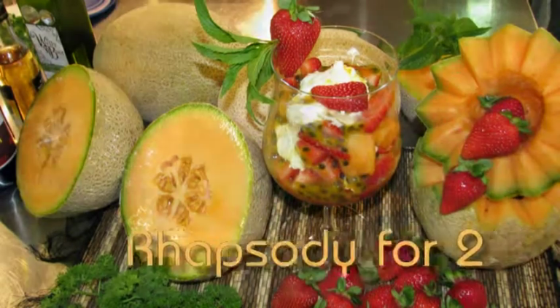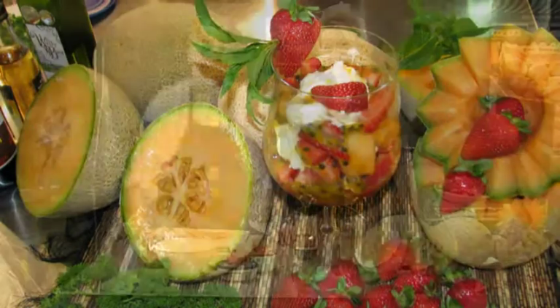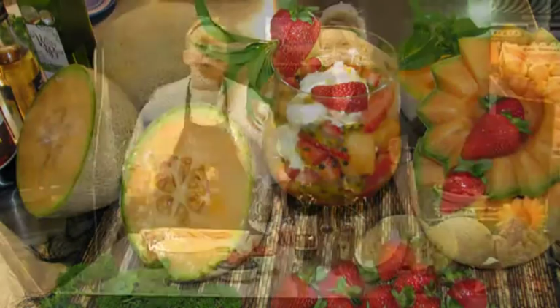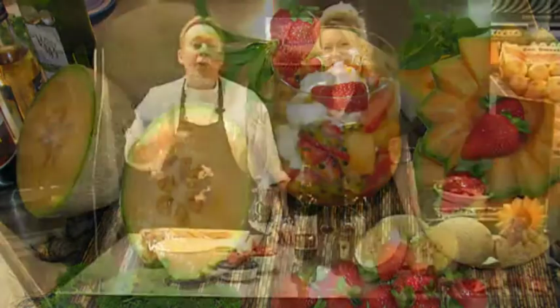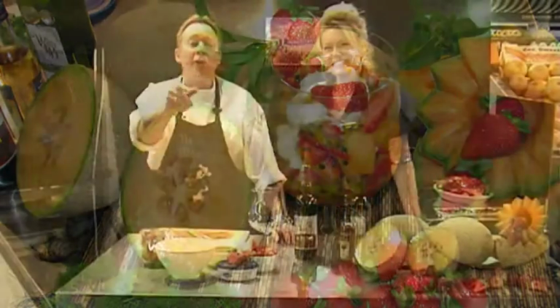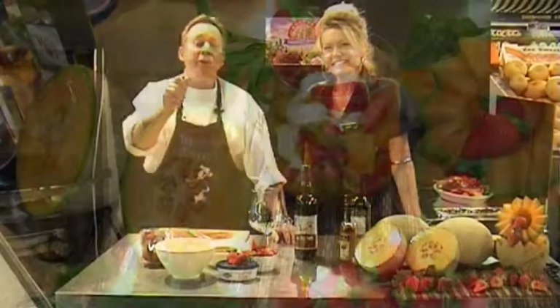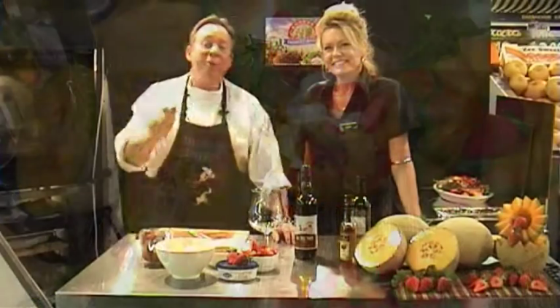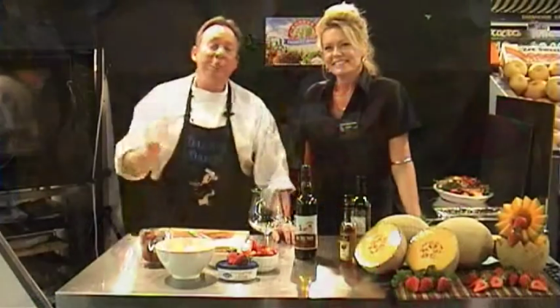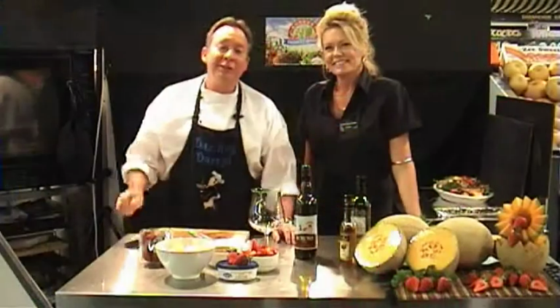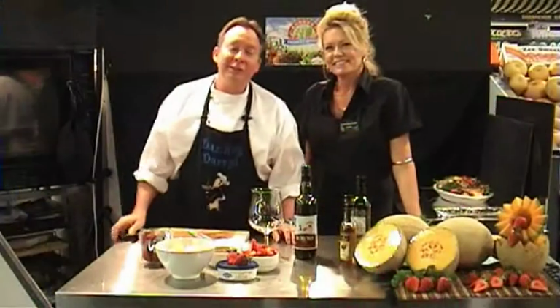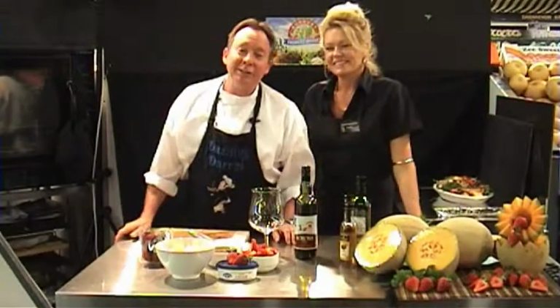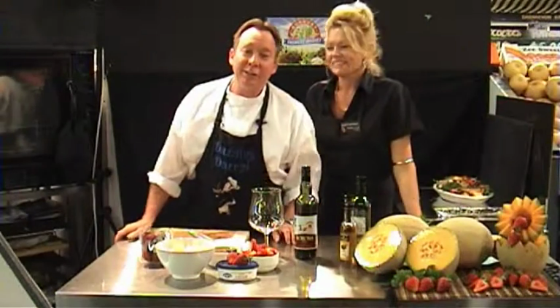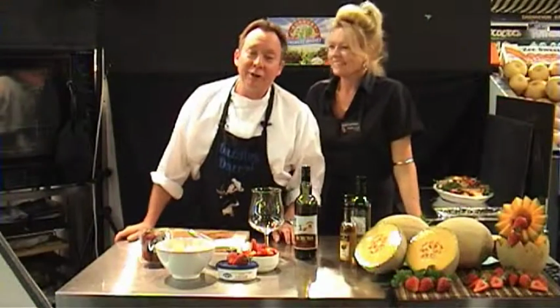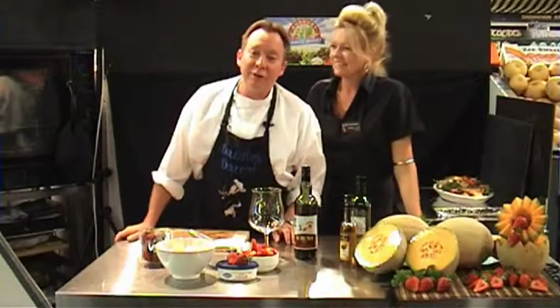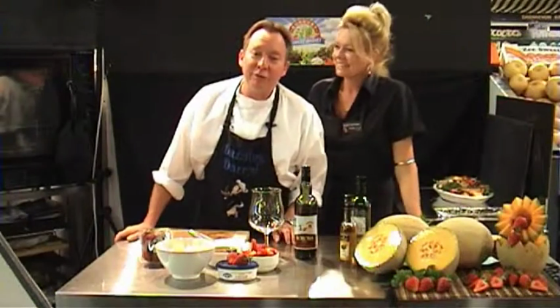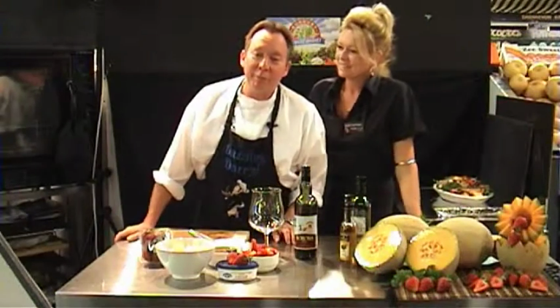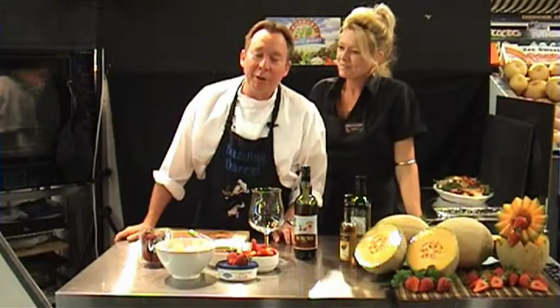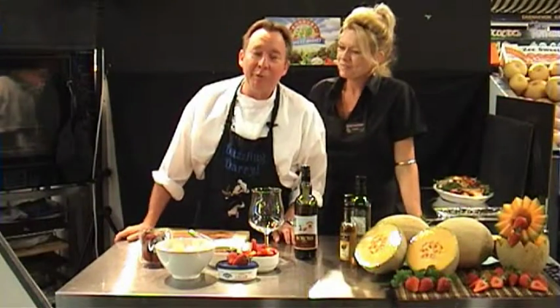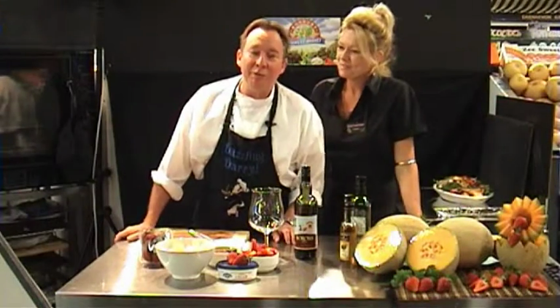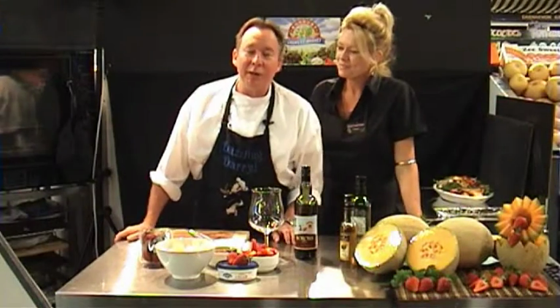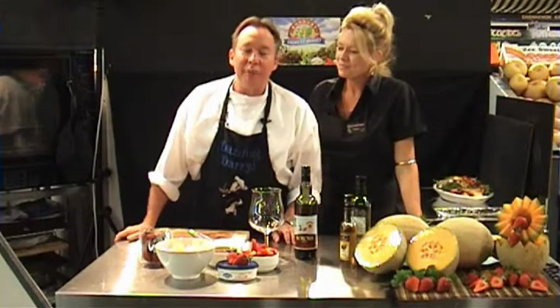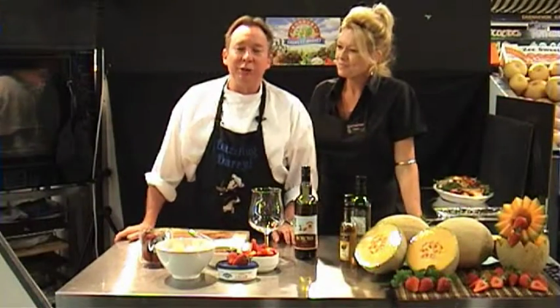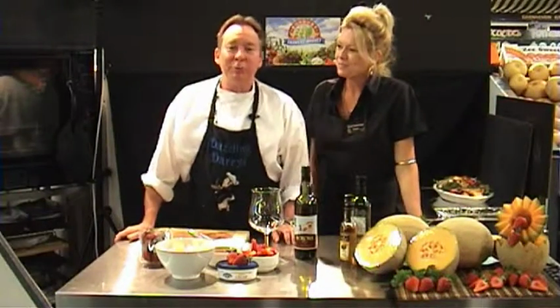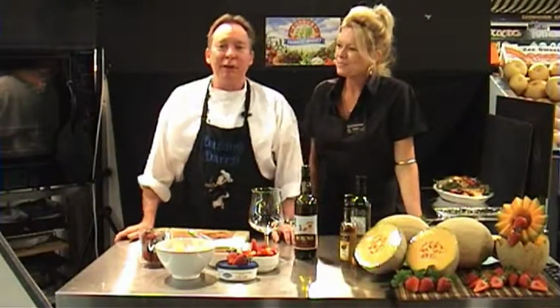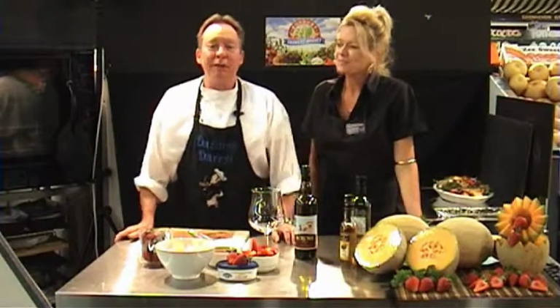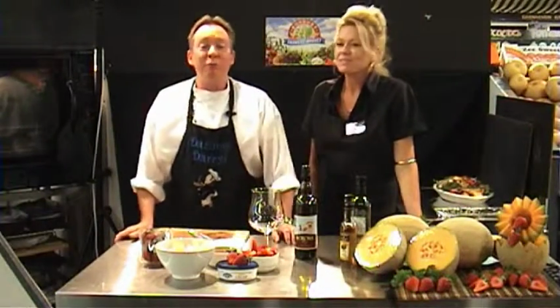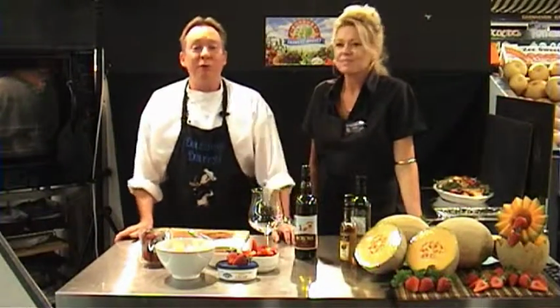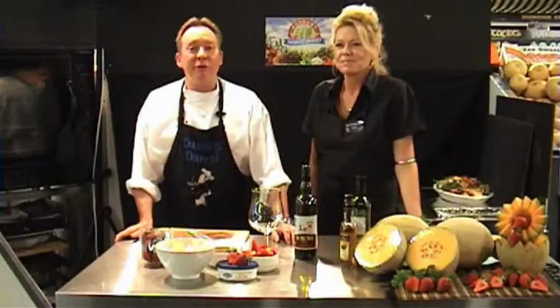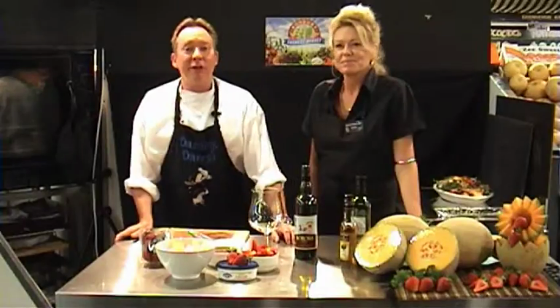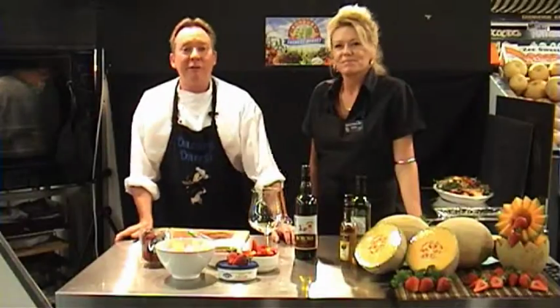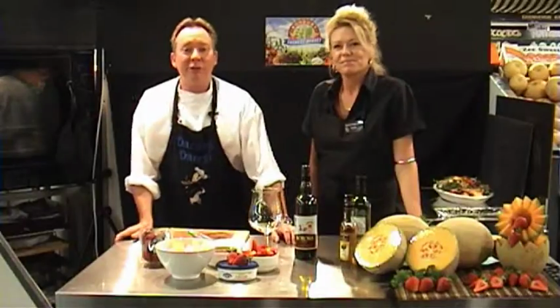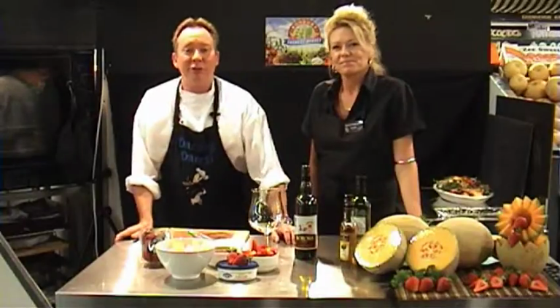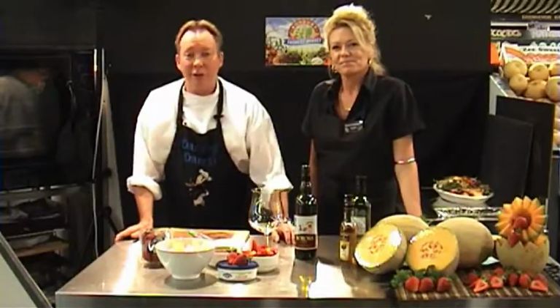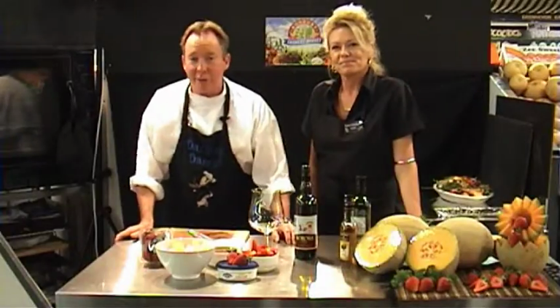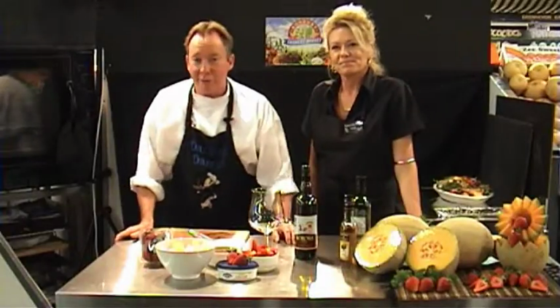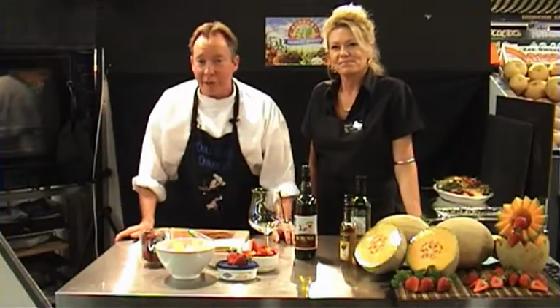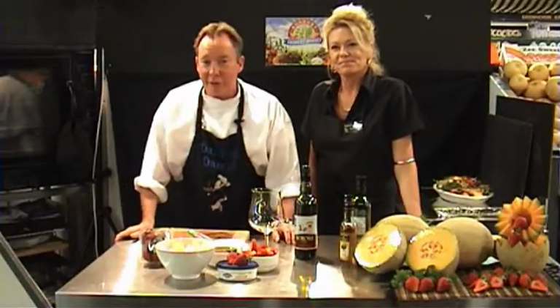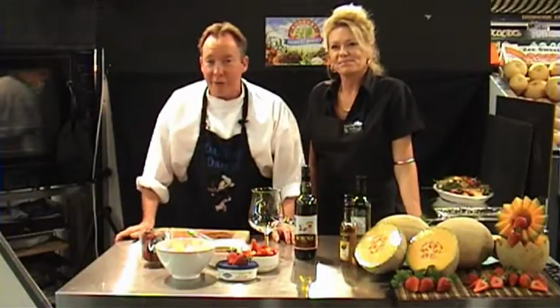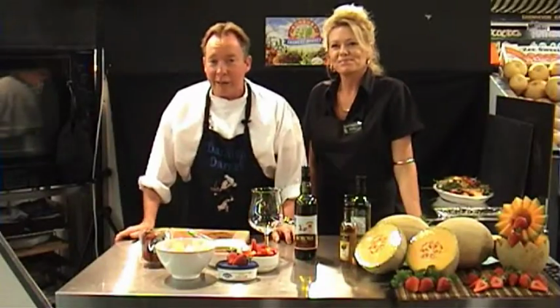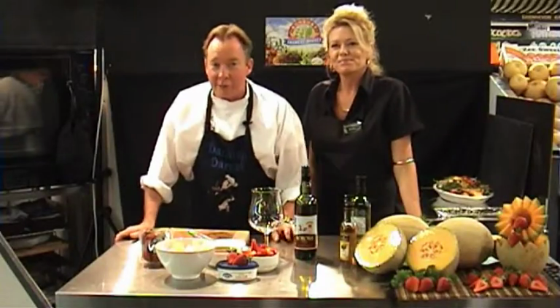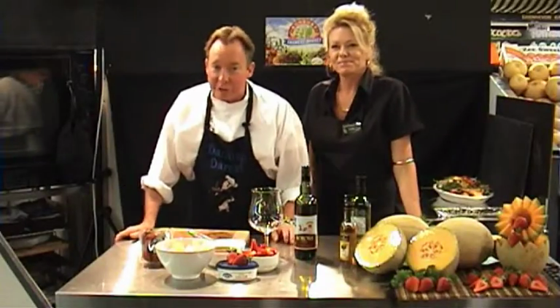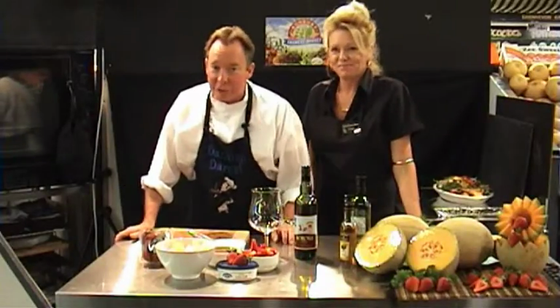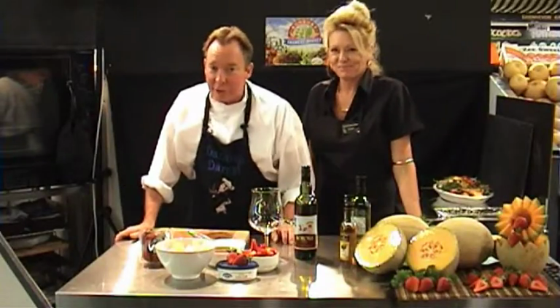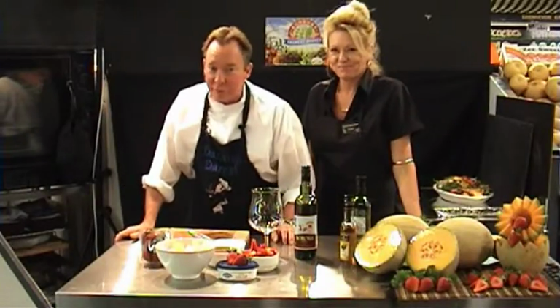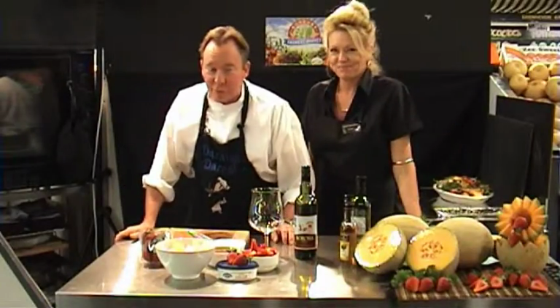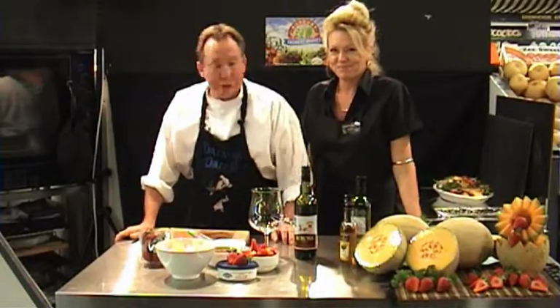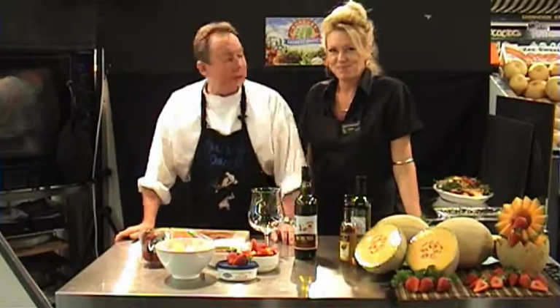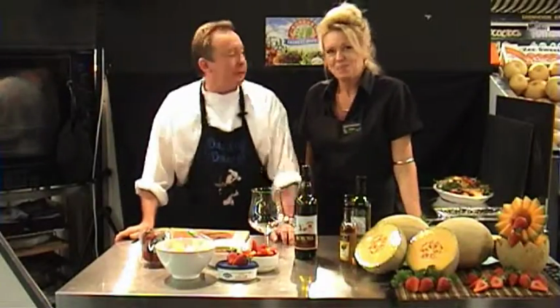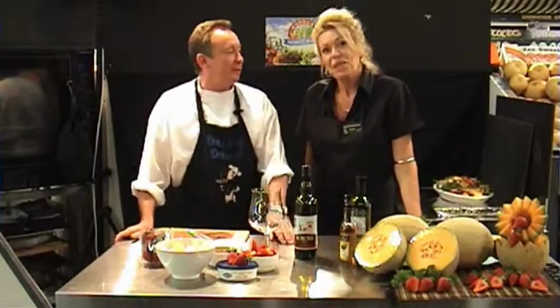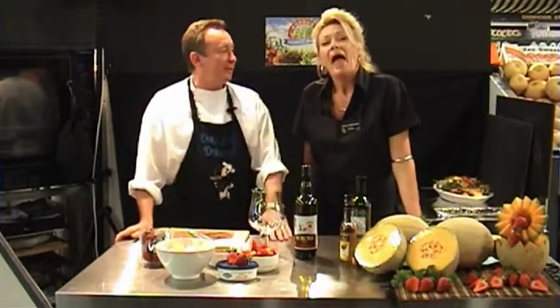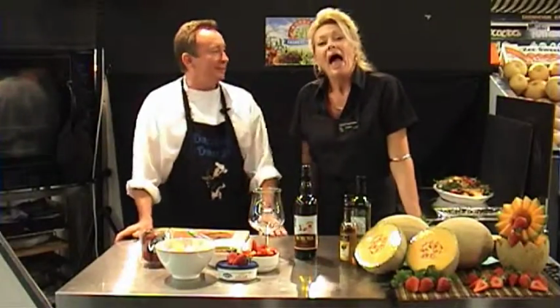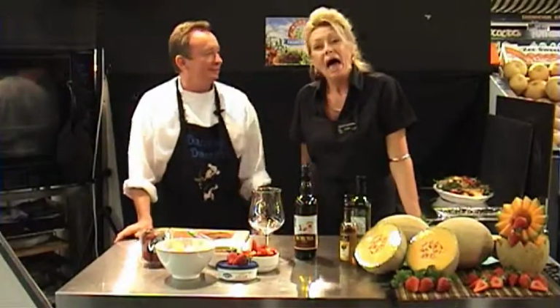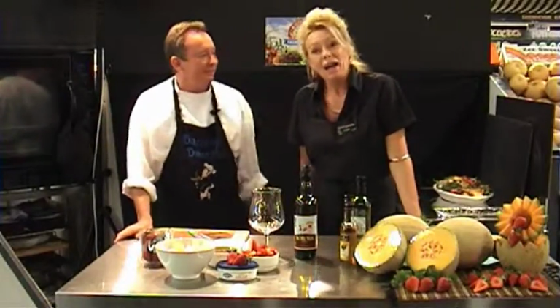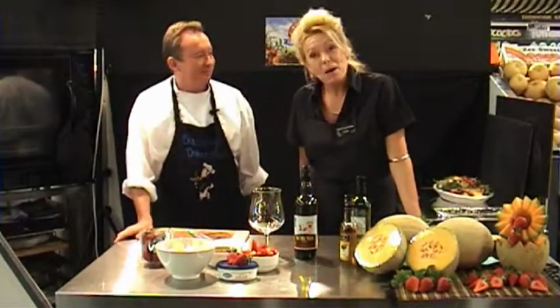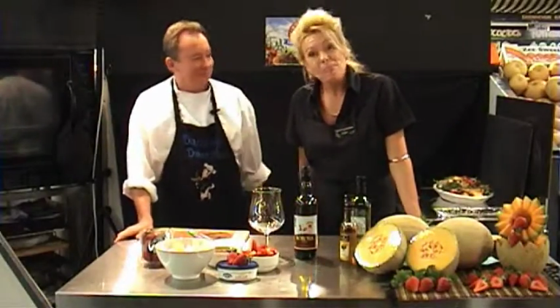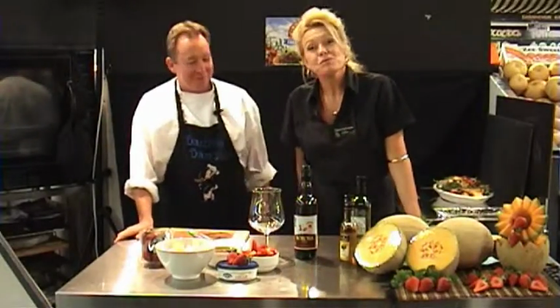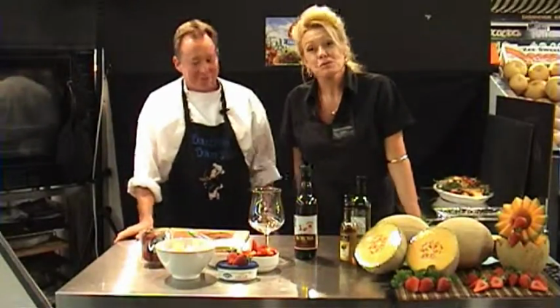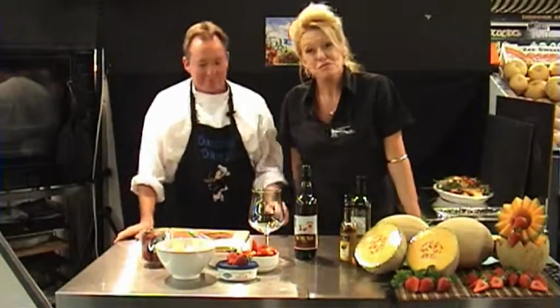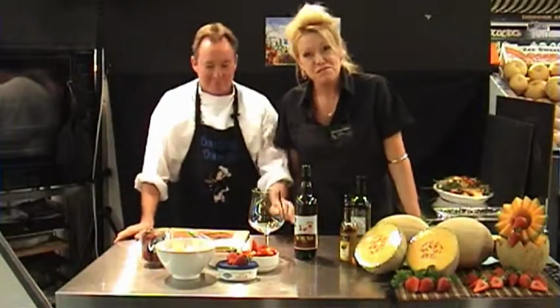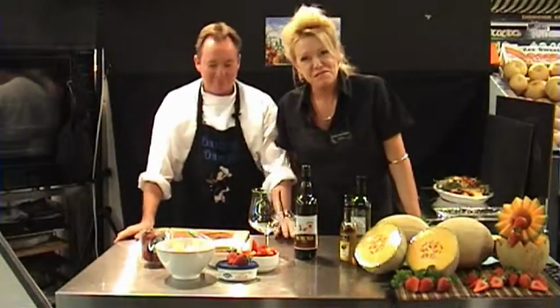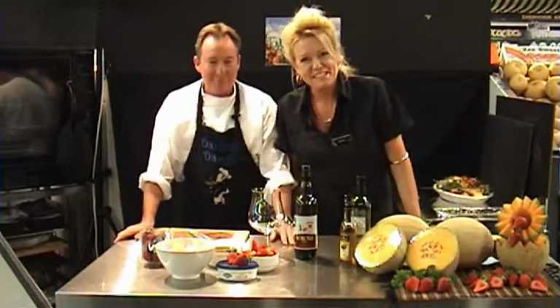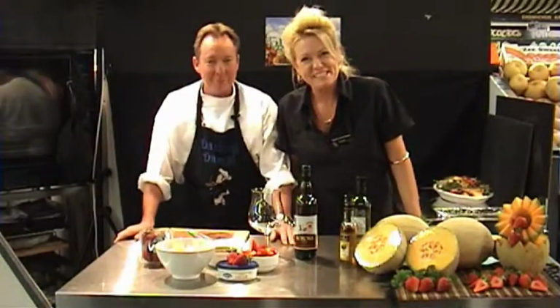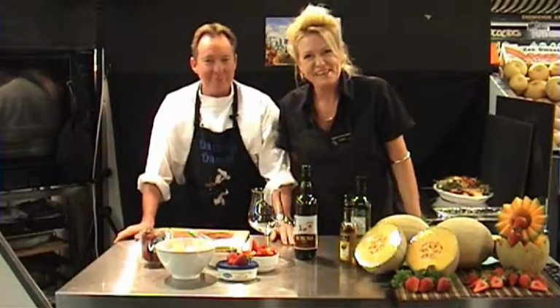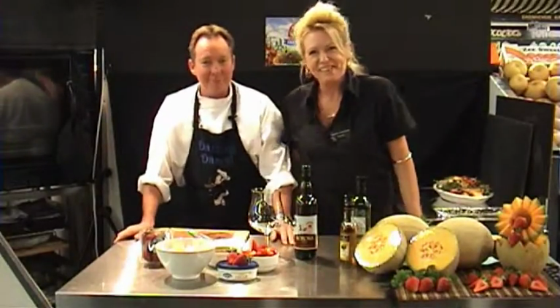Hi, I'm Destling Darrell from Bunbury Farmers Market, where we have extreme value and extreme freshness. And I'm terrific Terry.